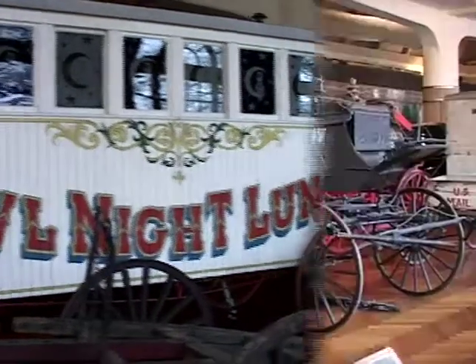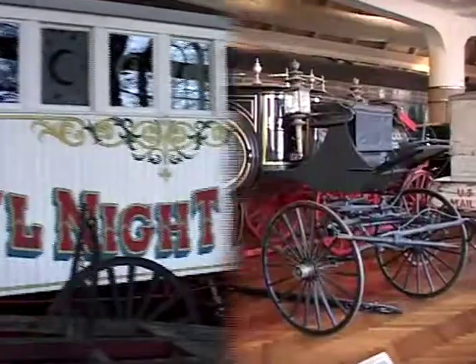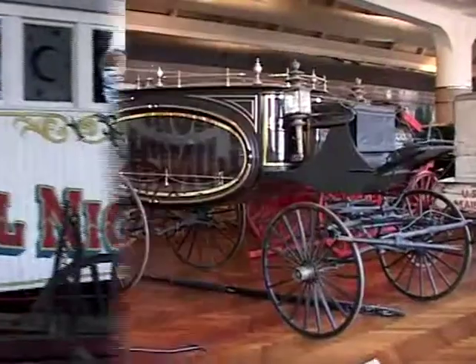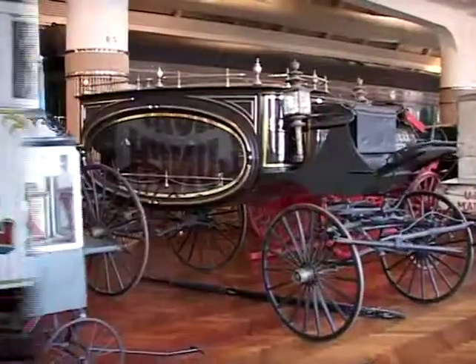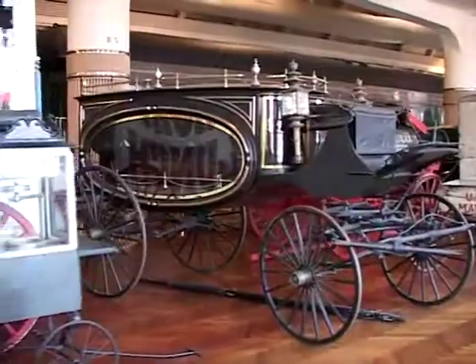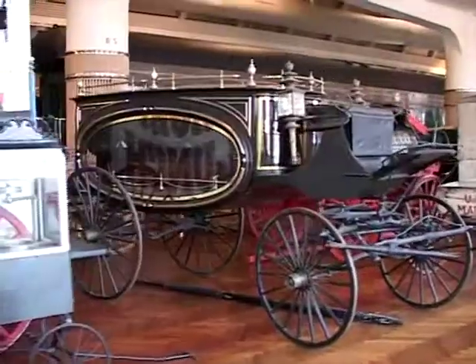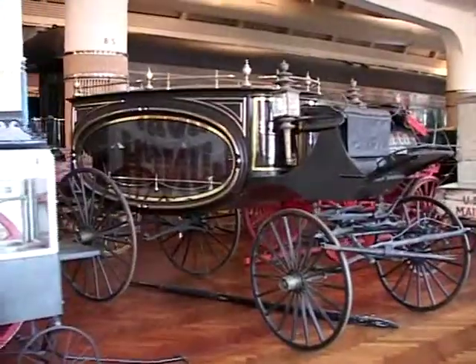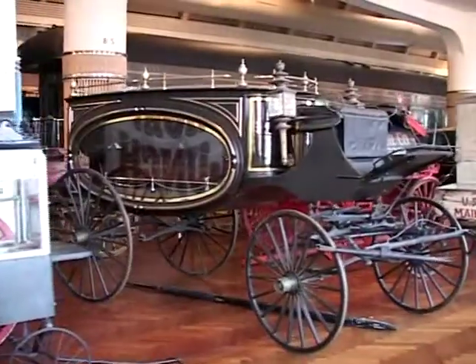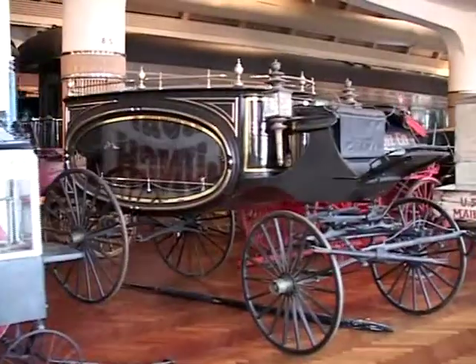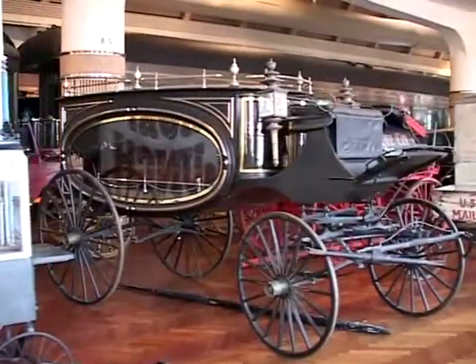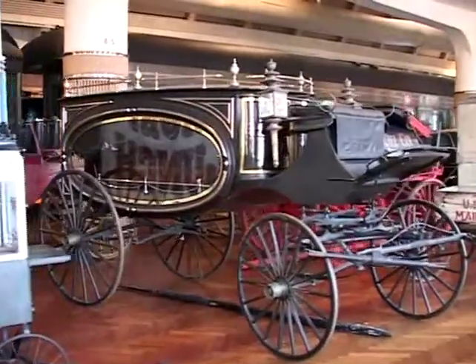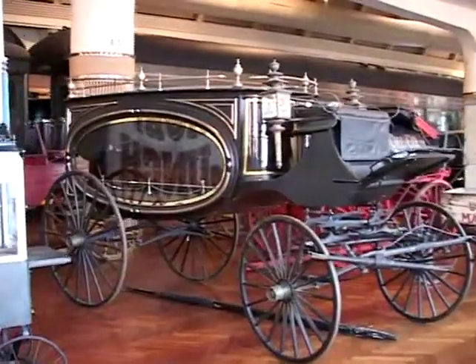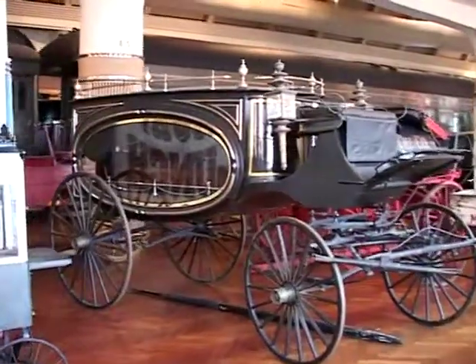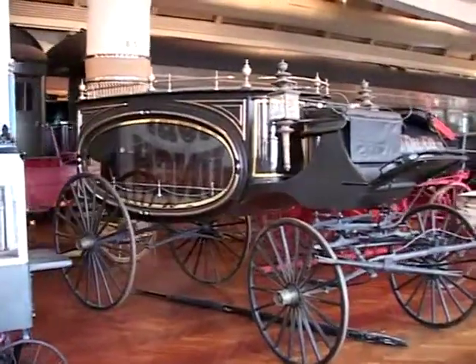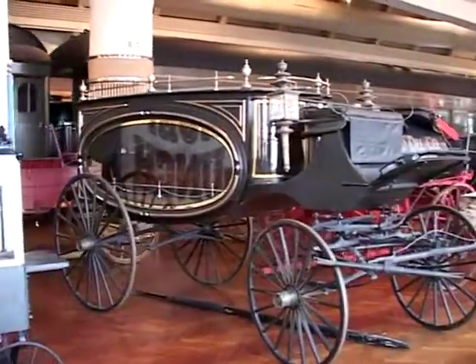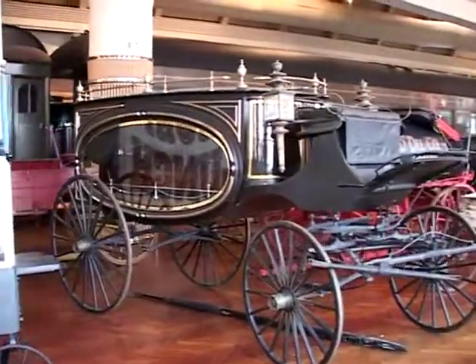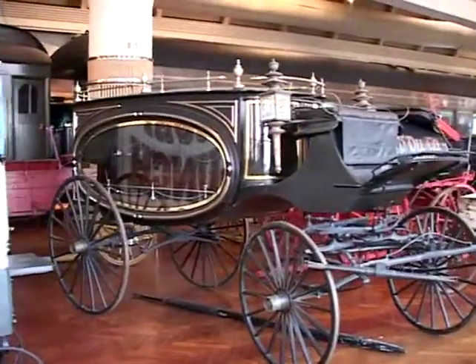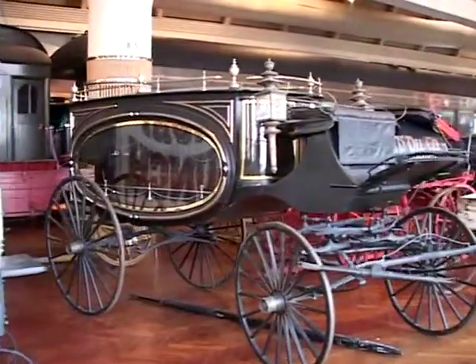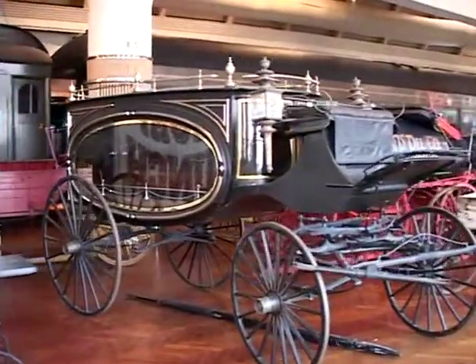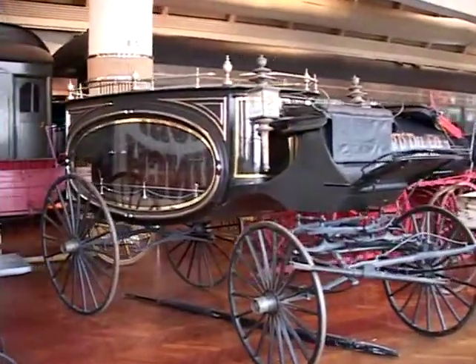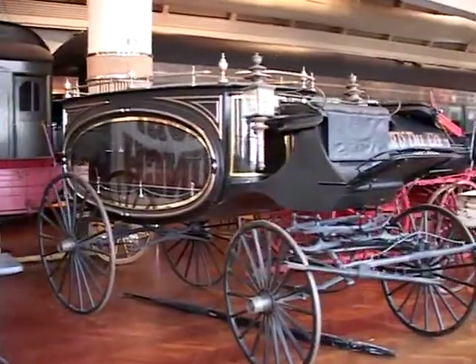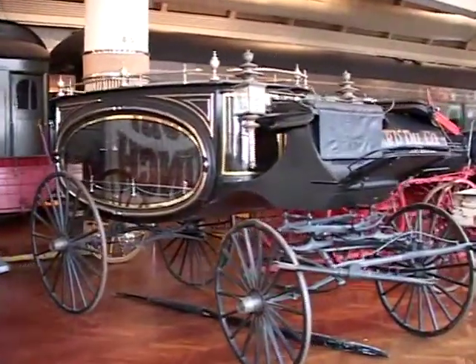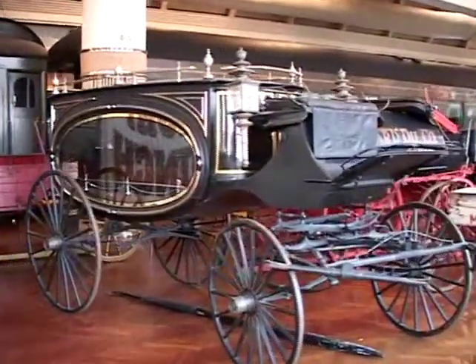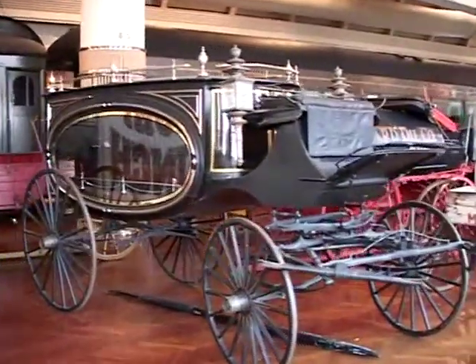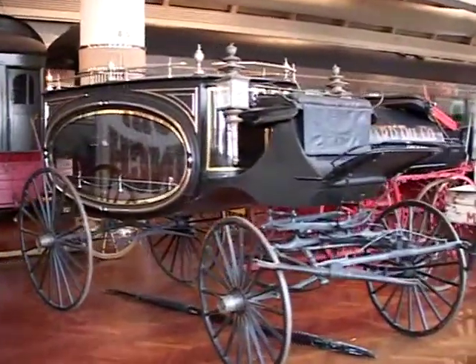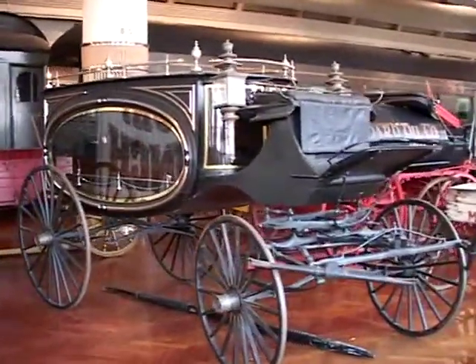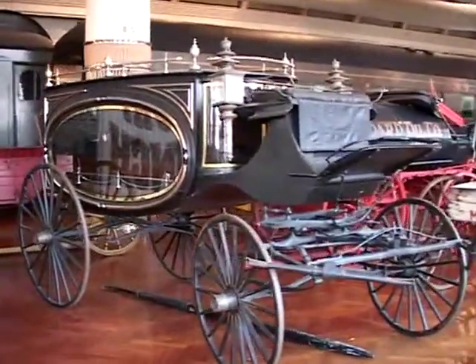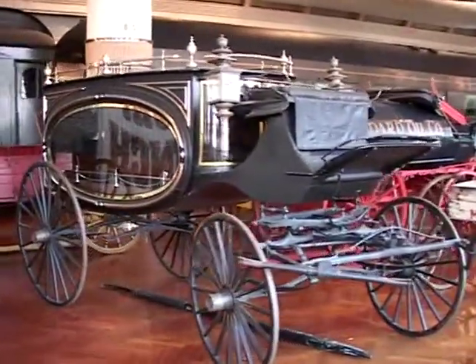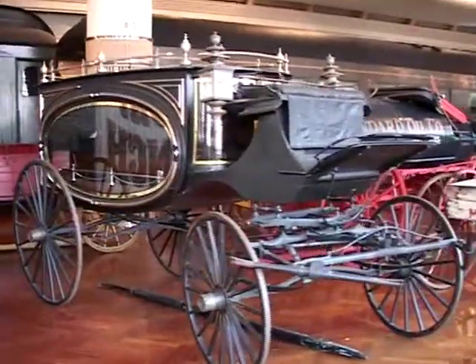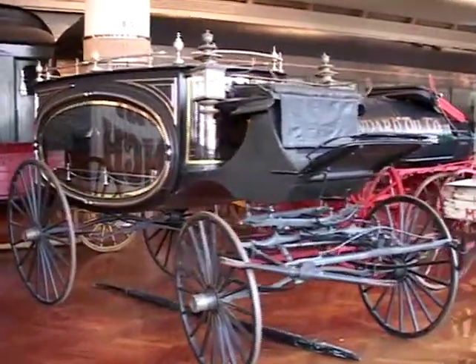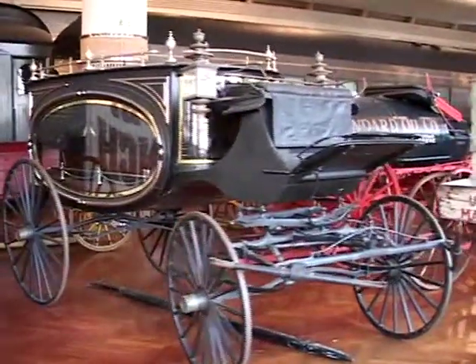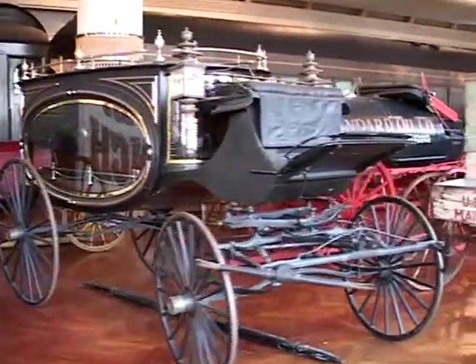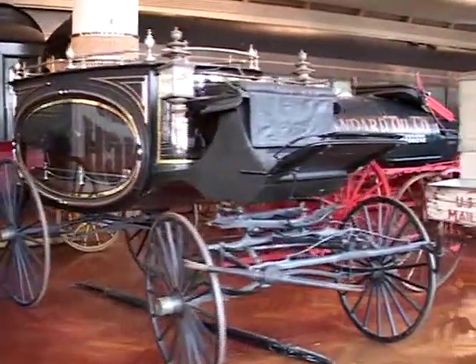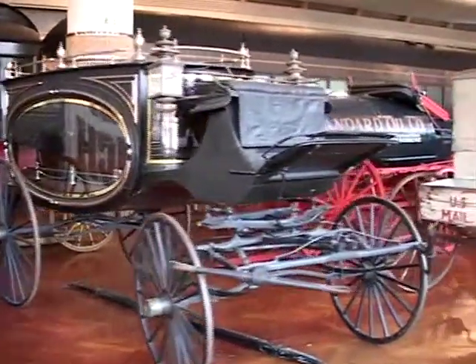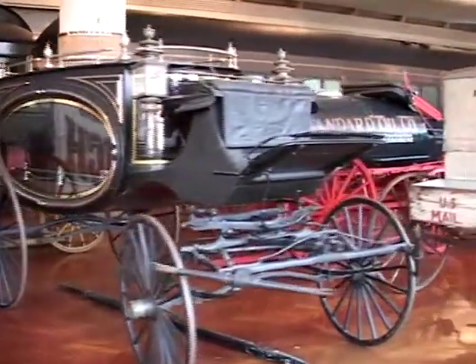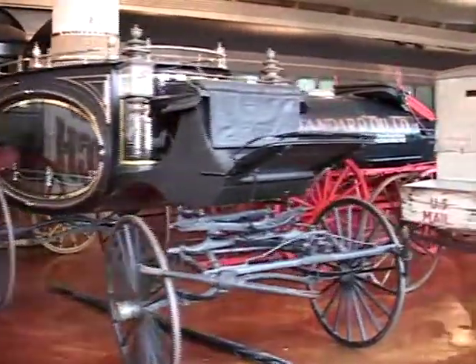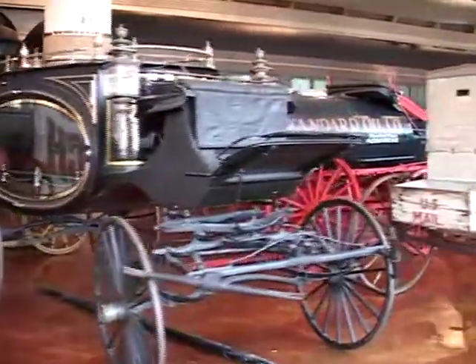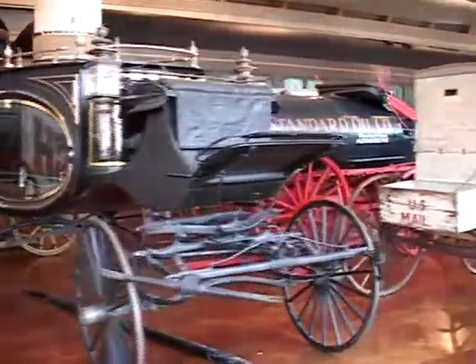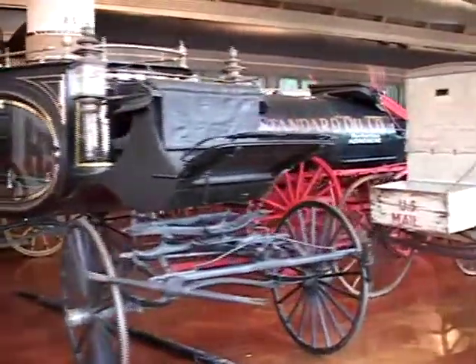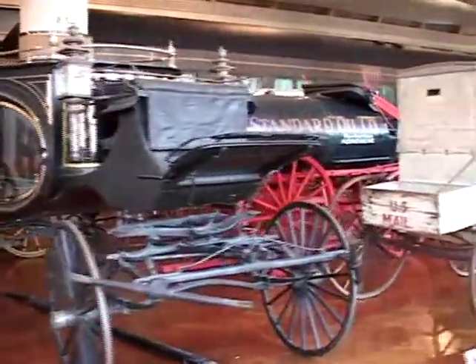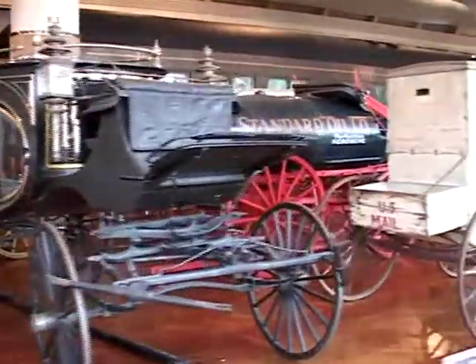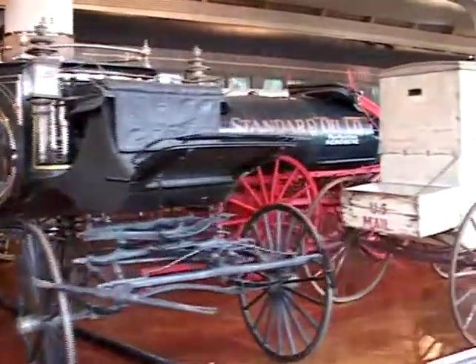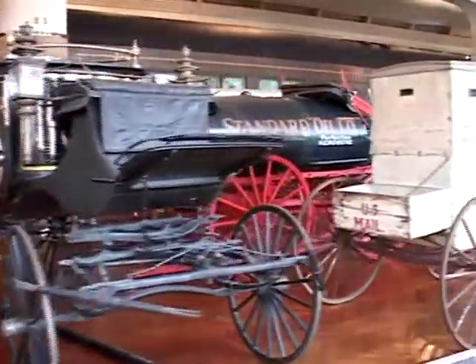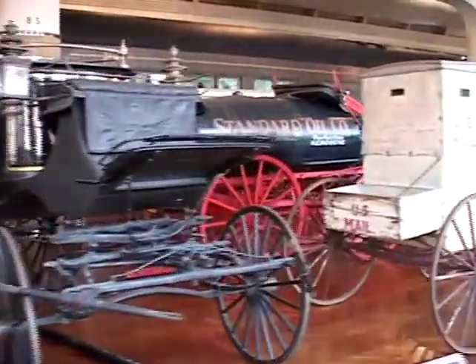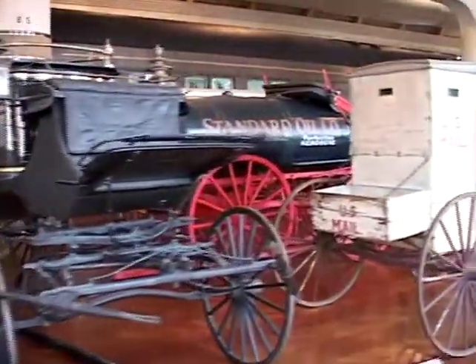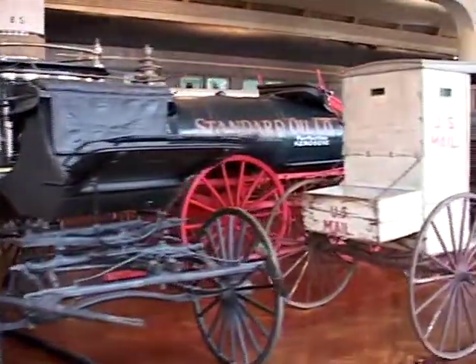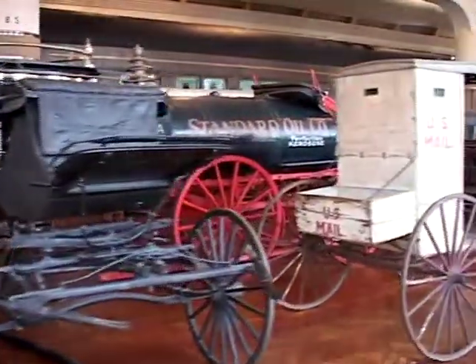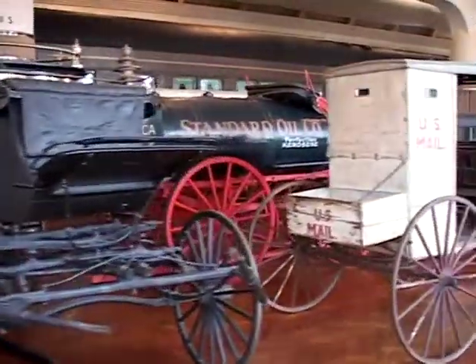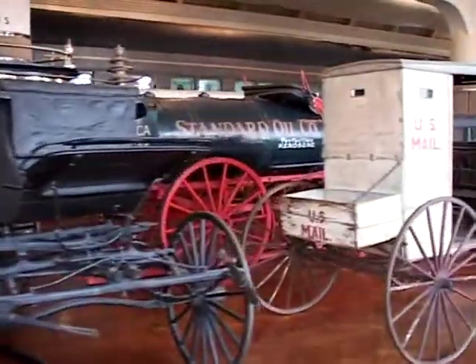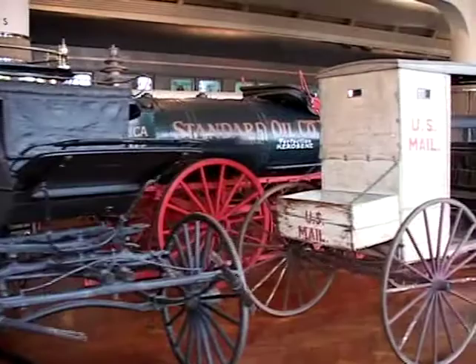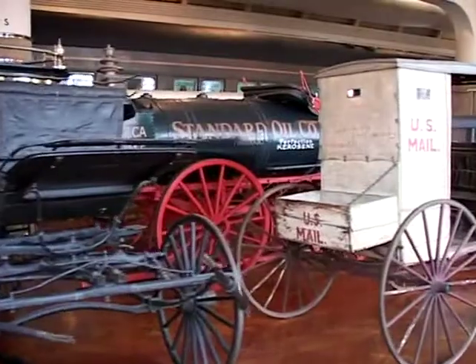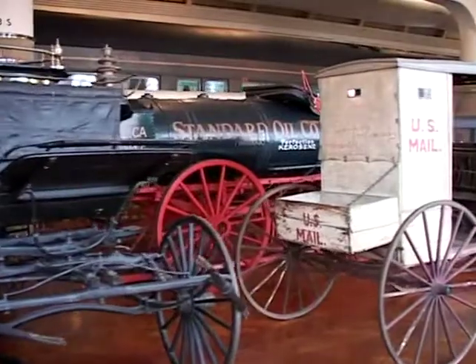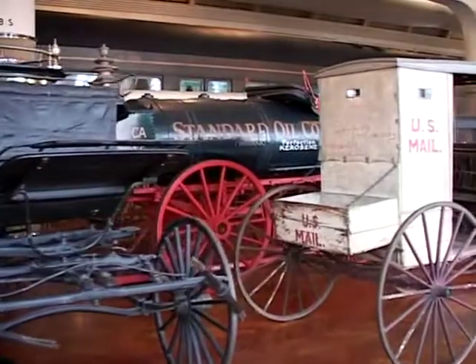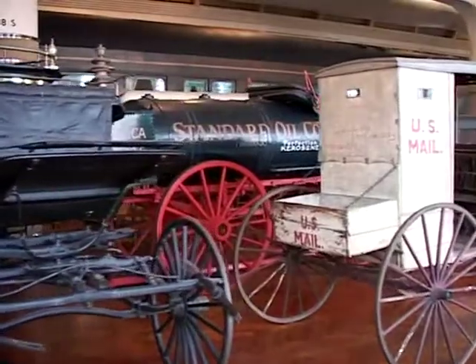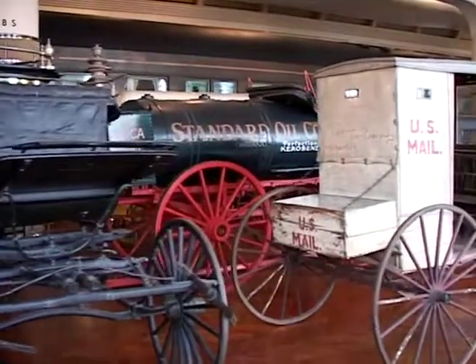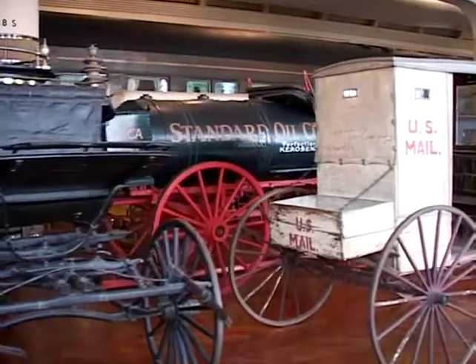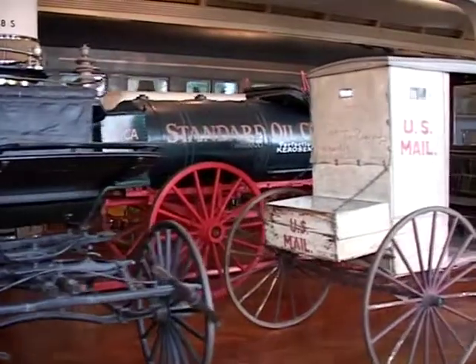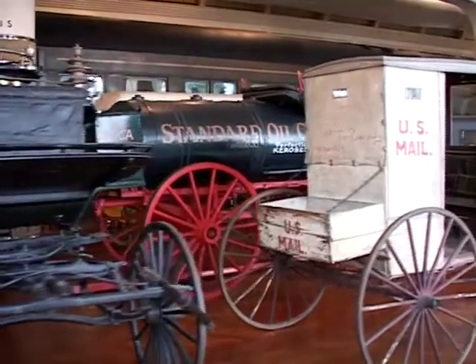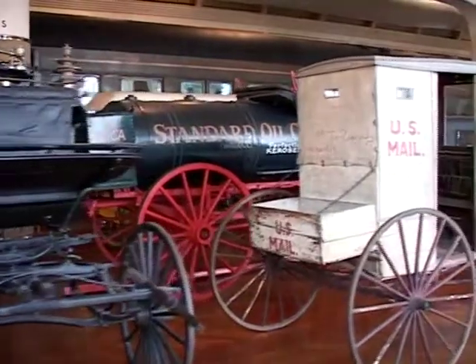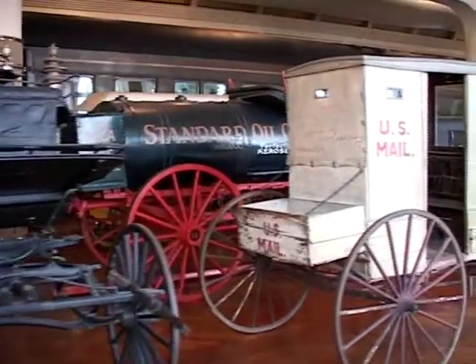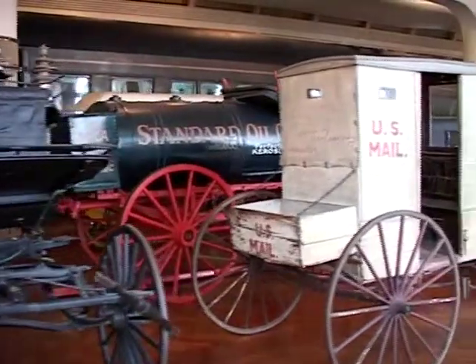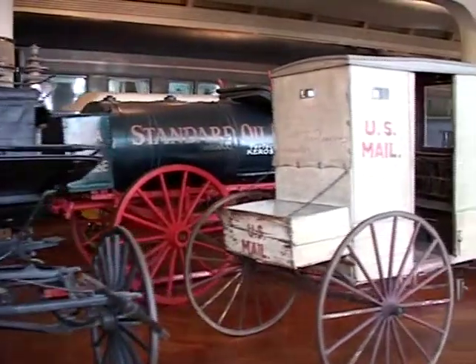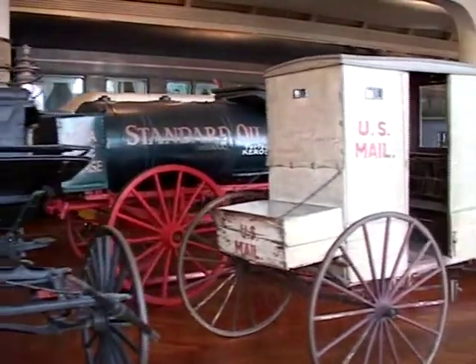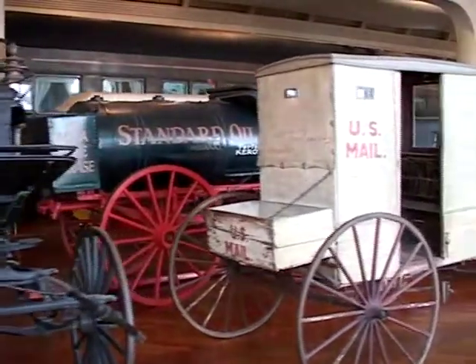And of course, a horse-drawn hearse. And a horse-drawn mail wagon.